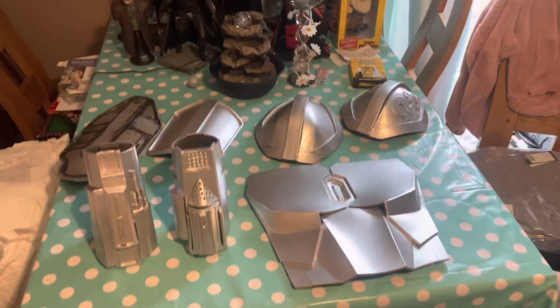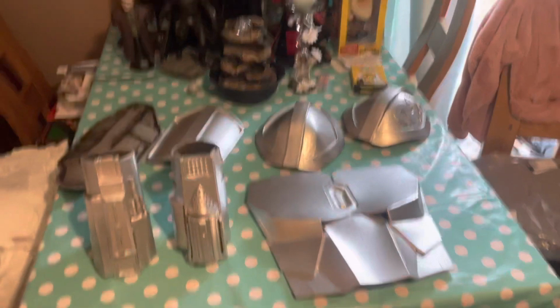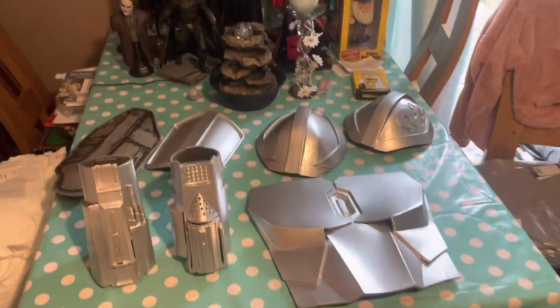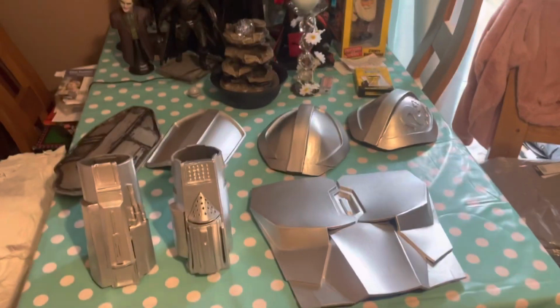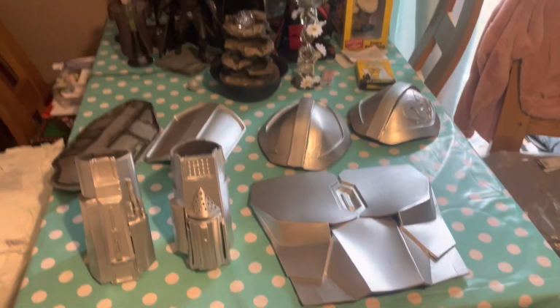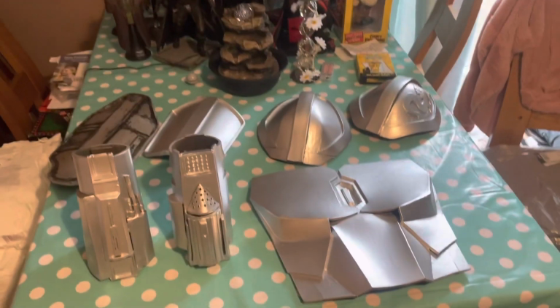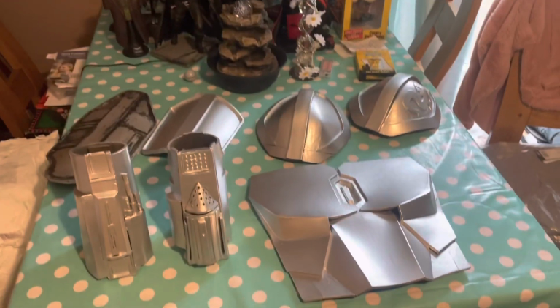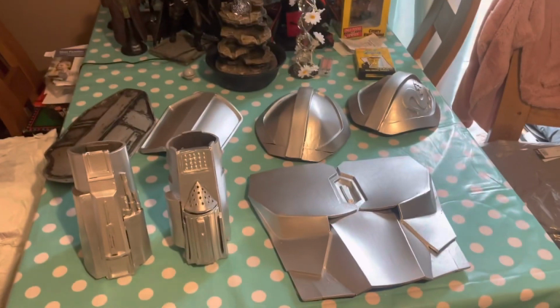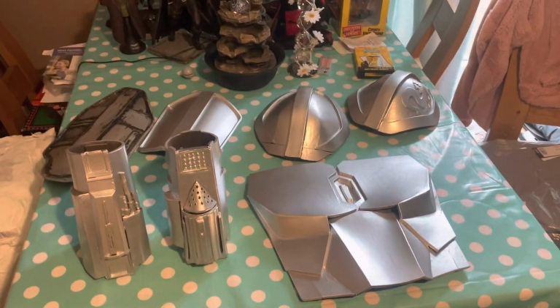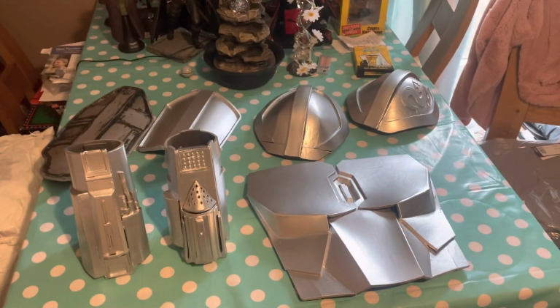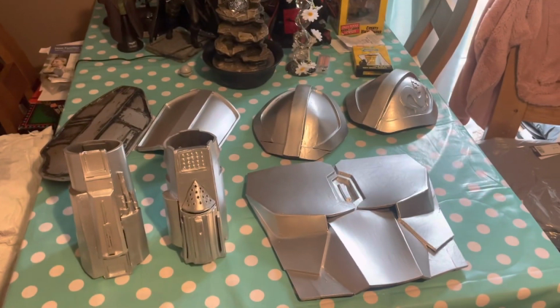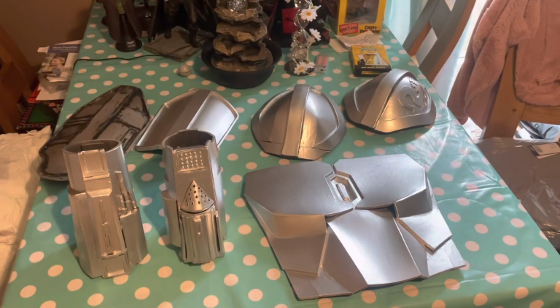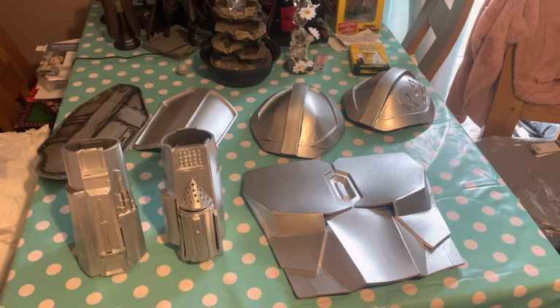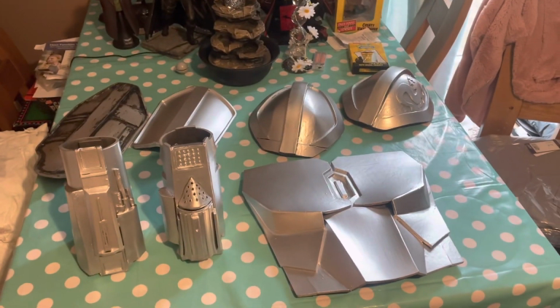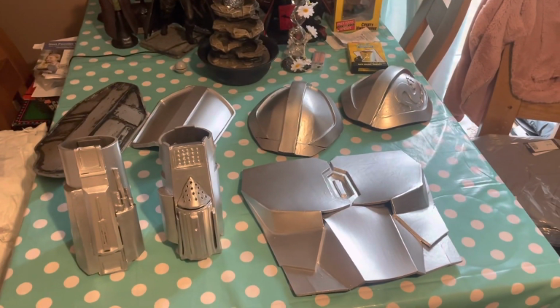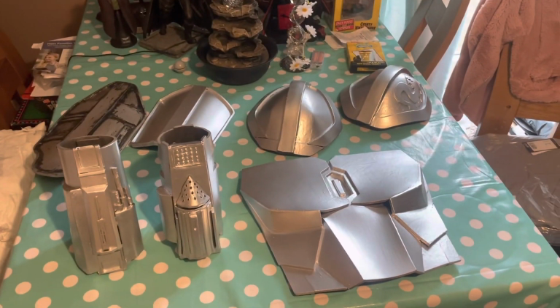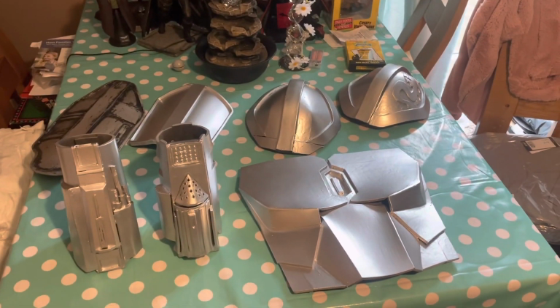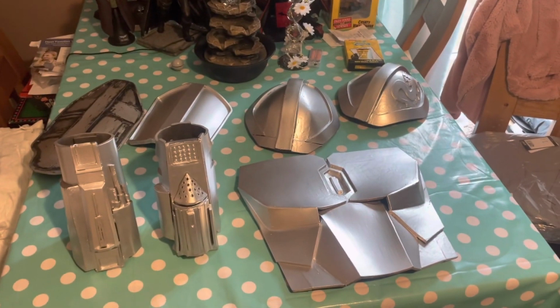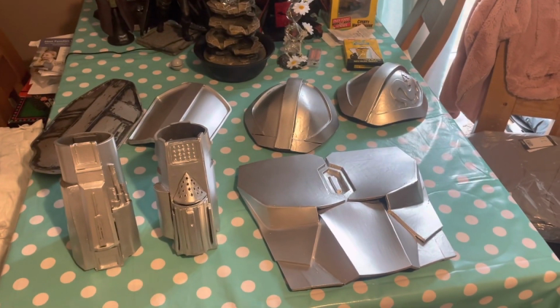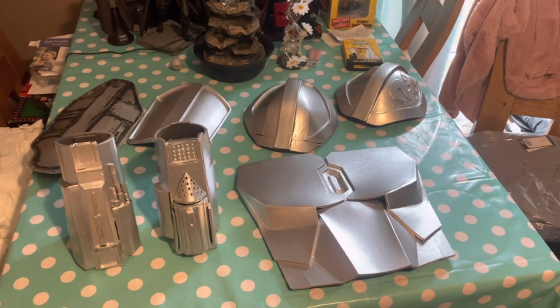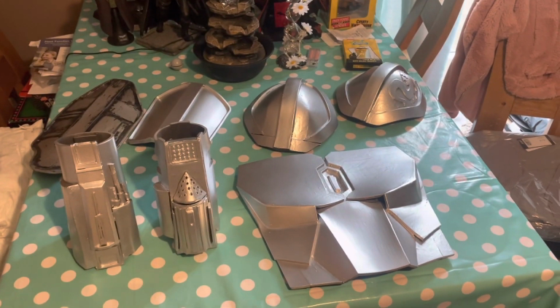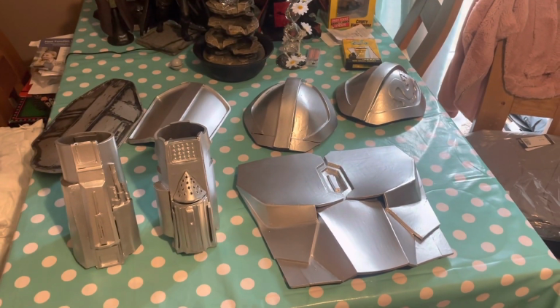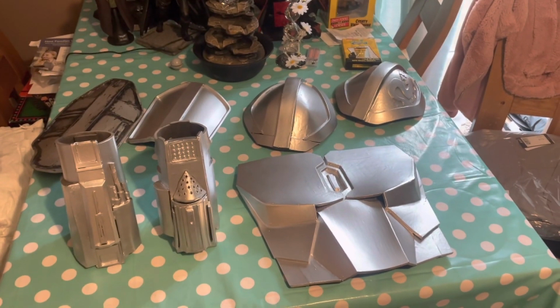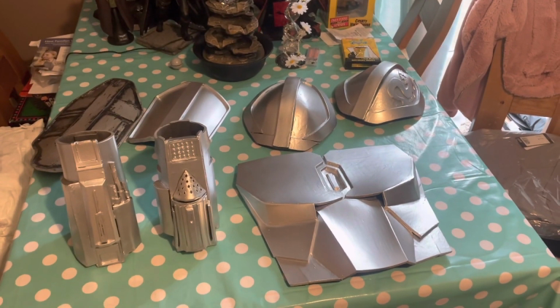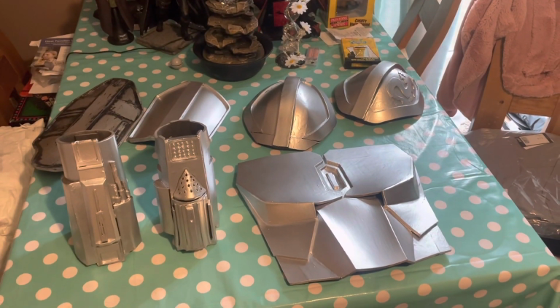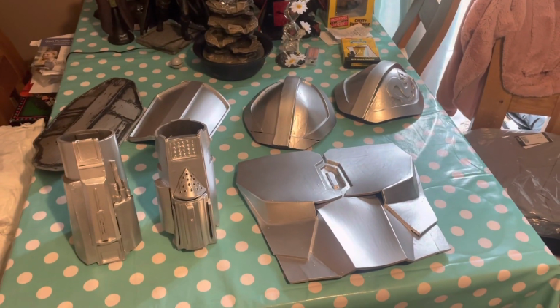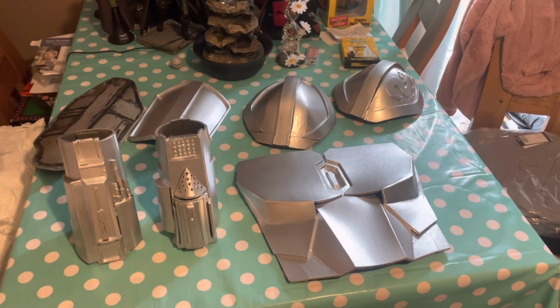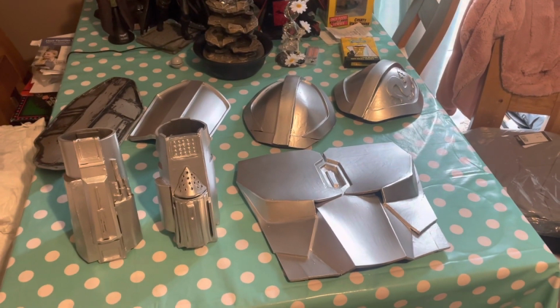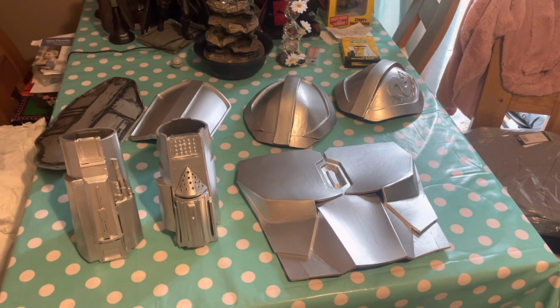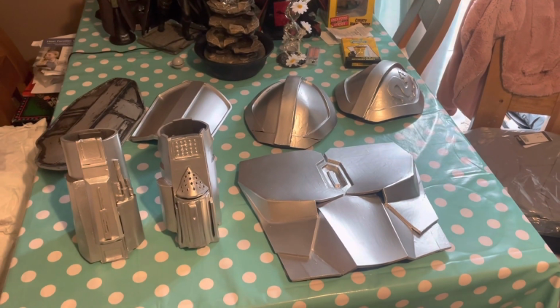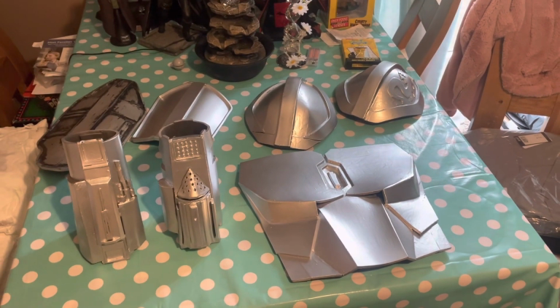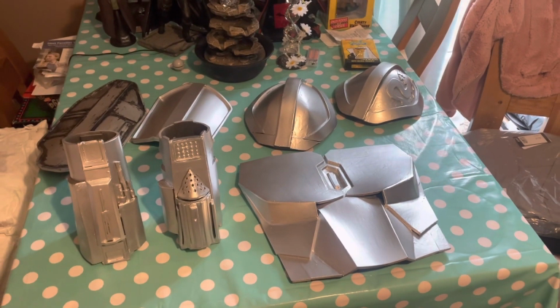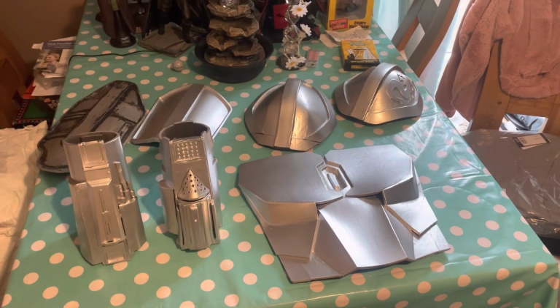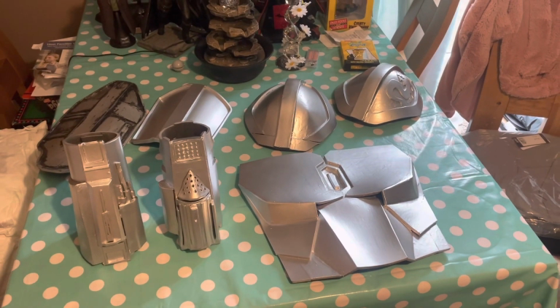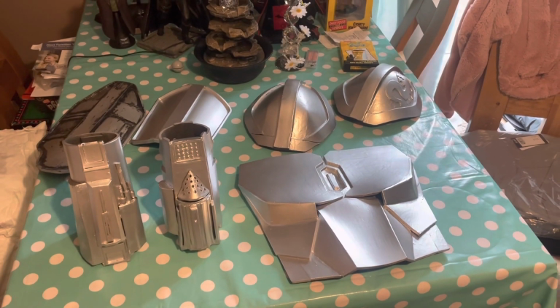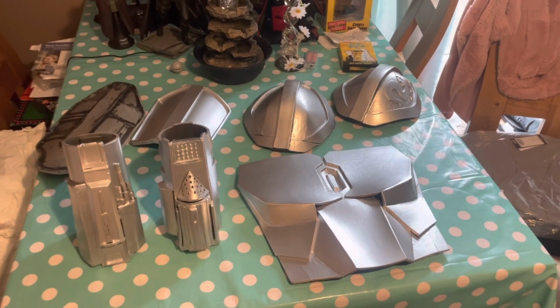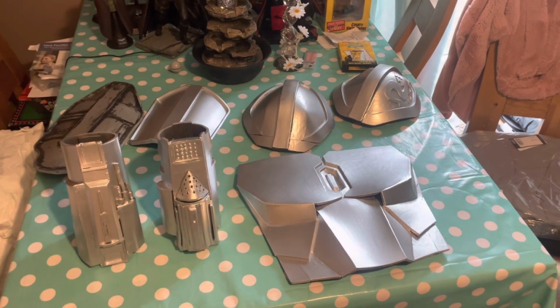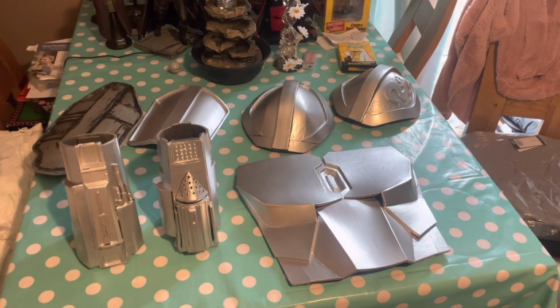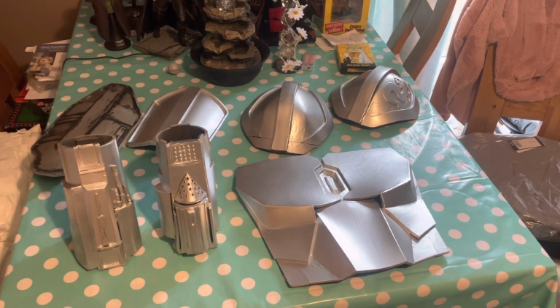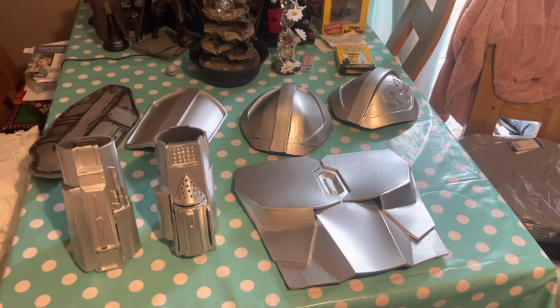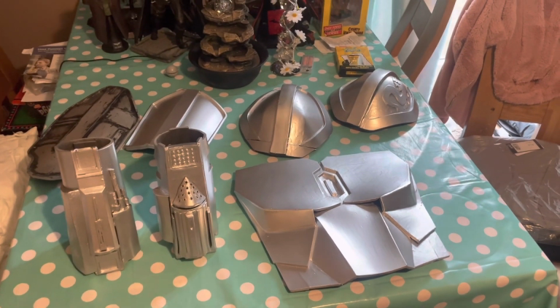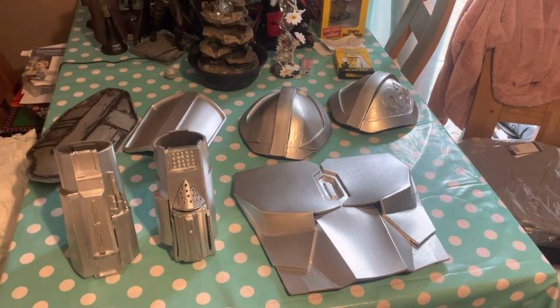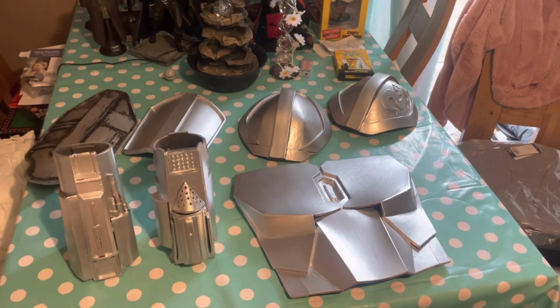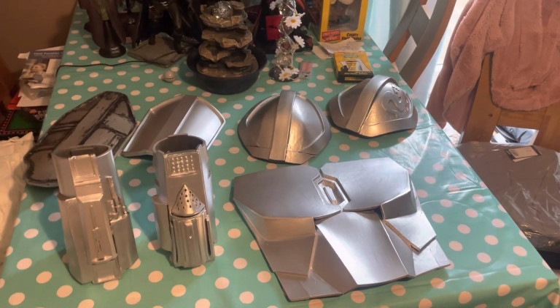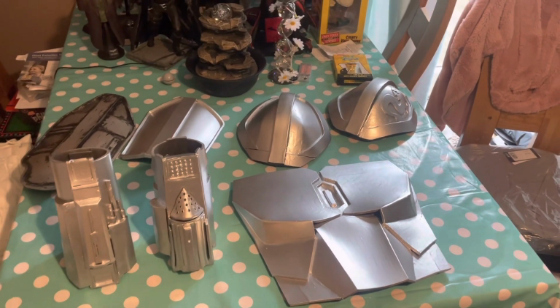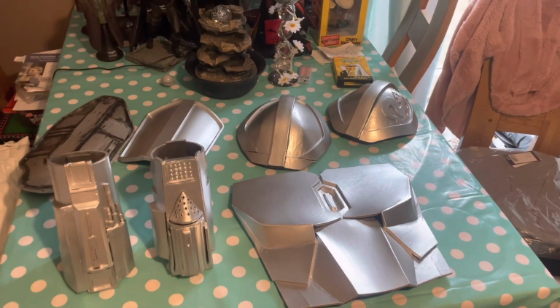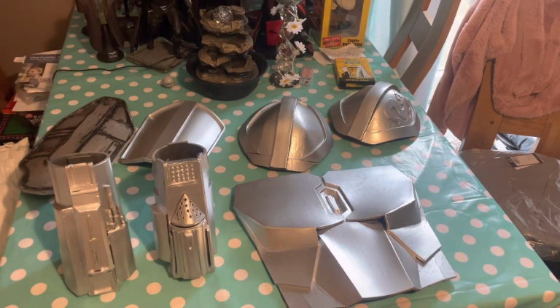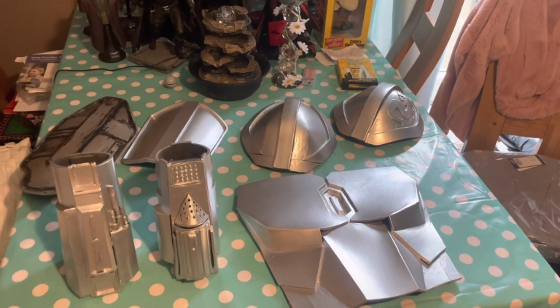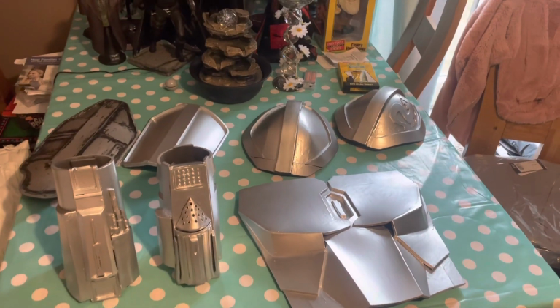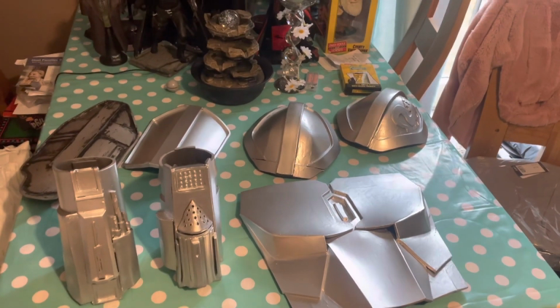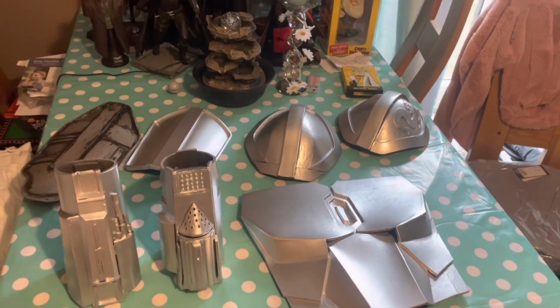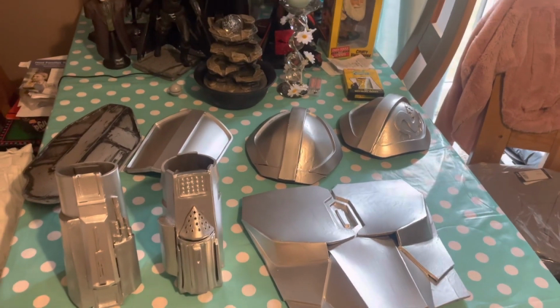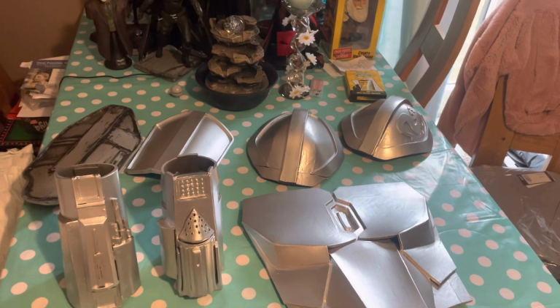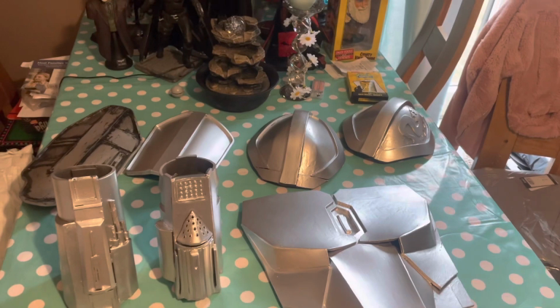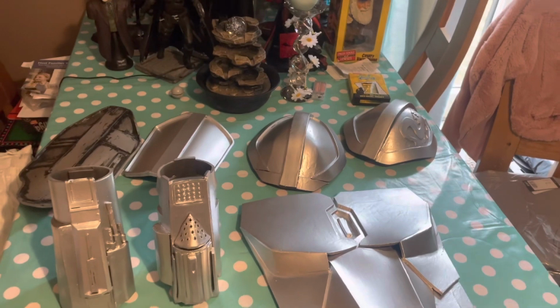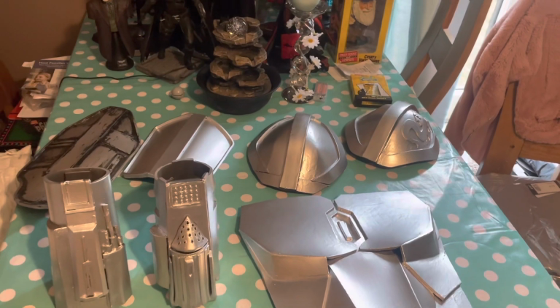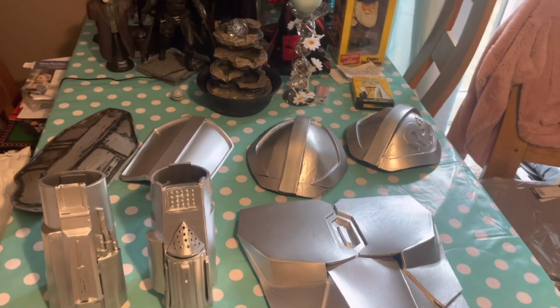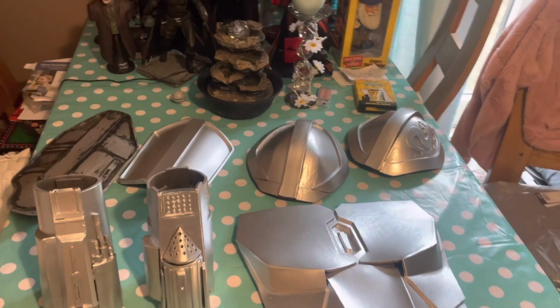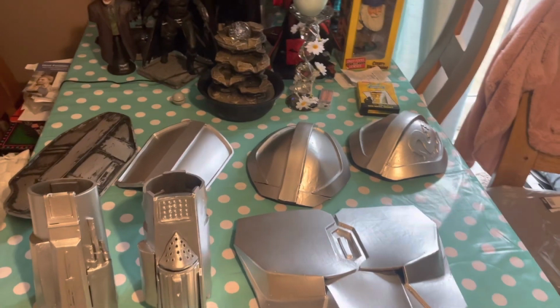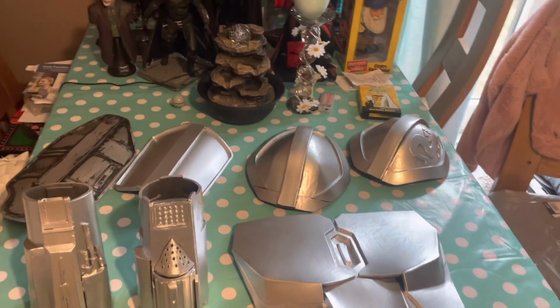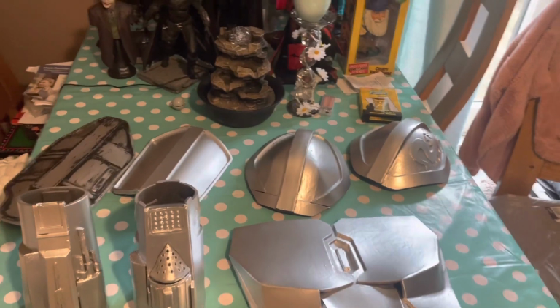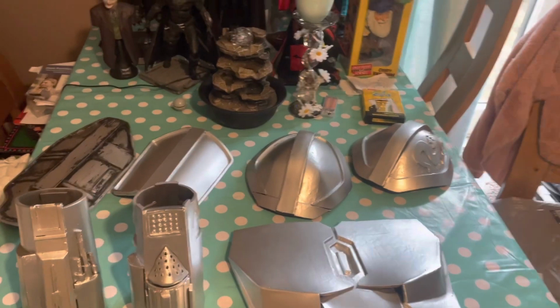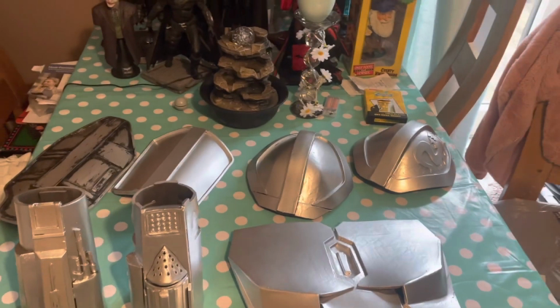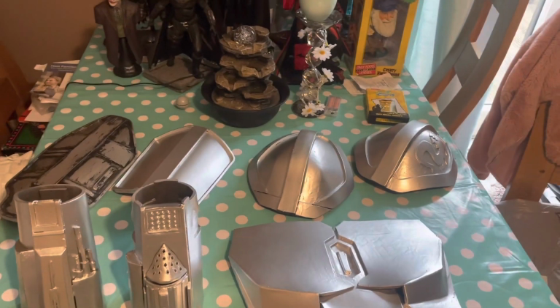Hi guys, Dragon Warrior here and today I am going to be showing you a massive update to the Mandalorian suit.